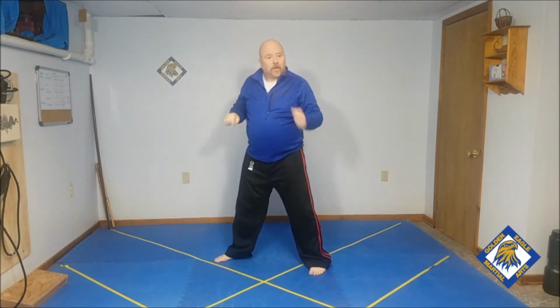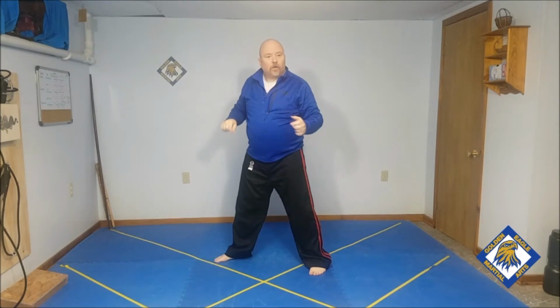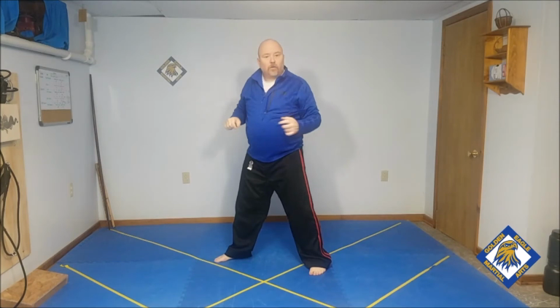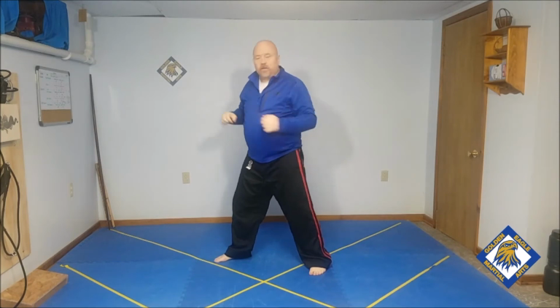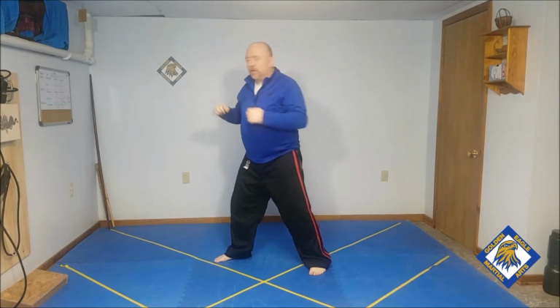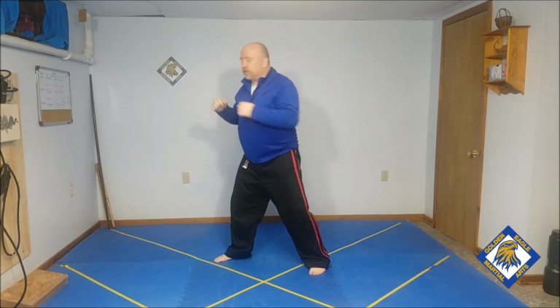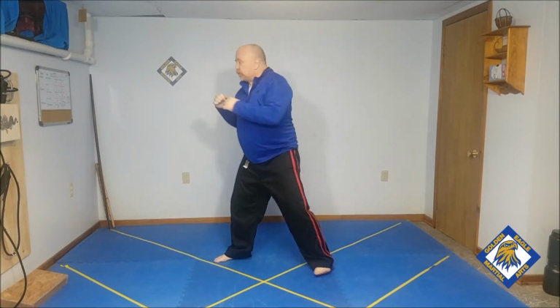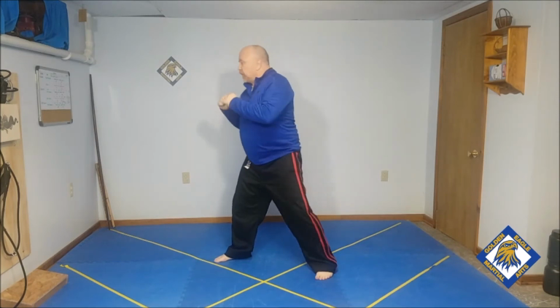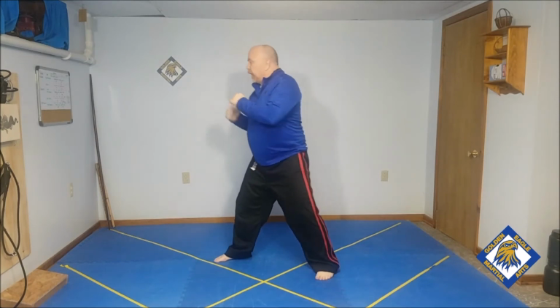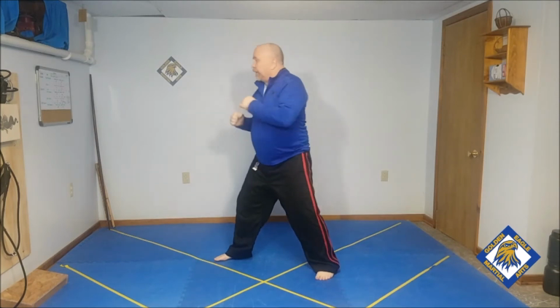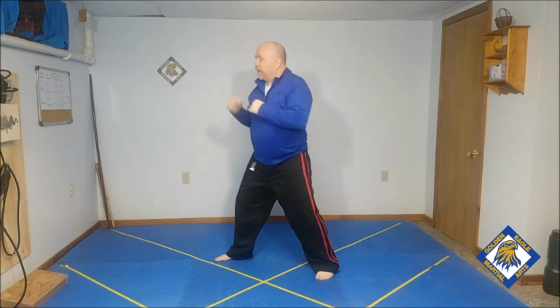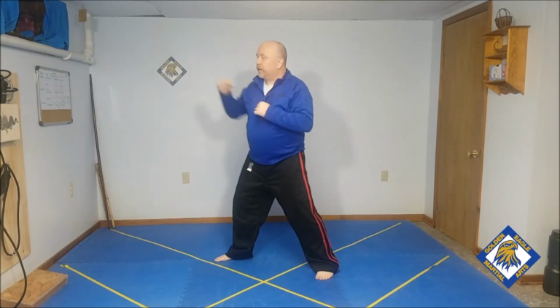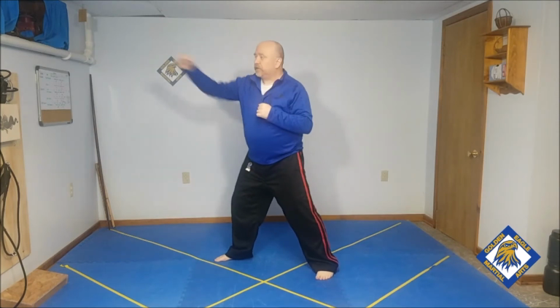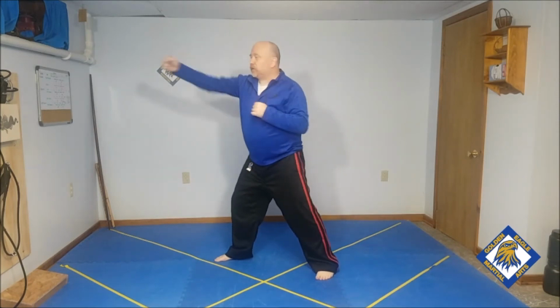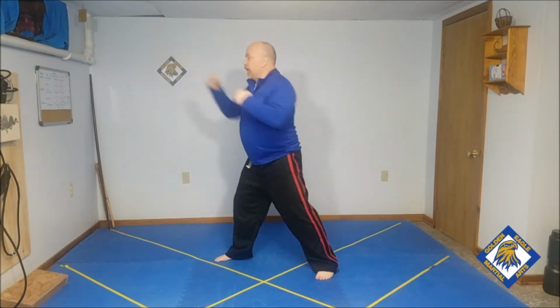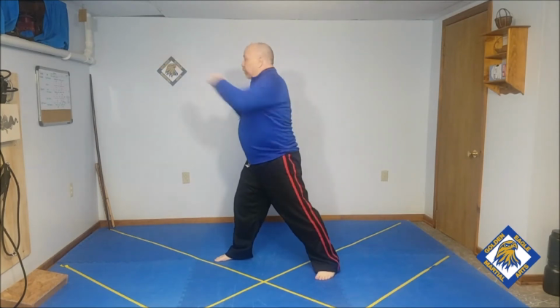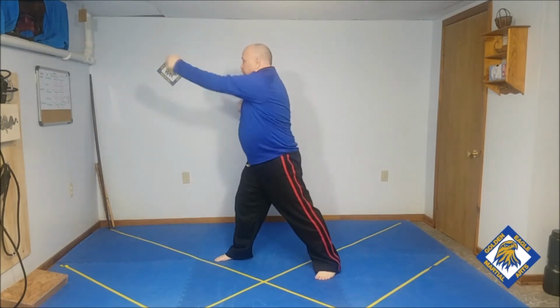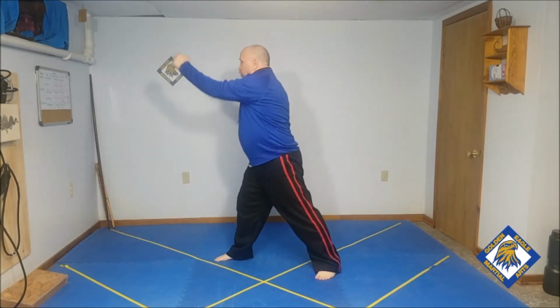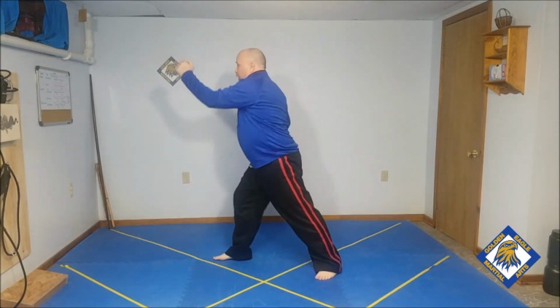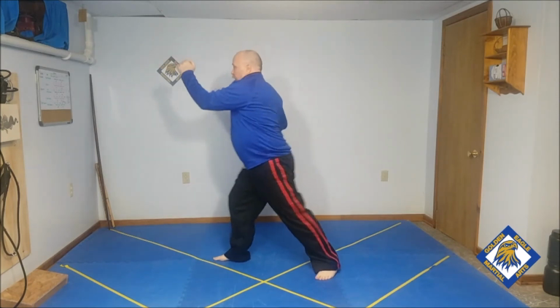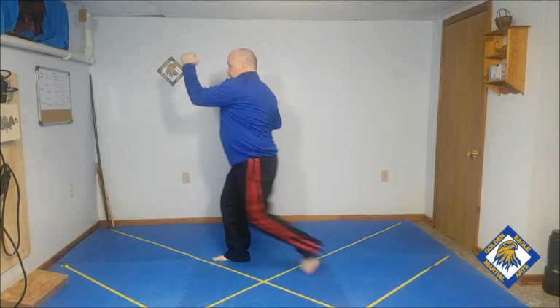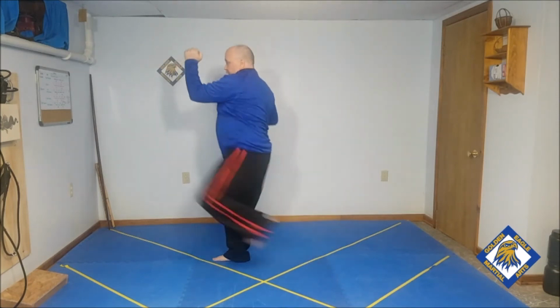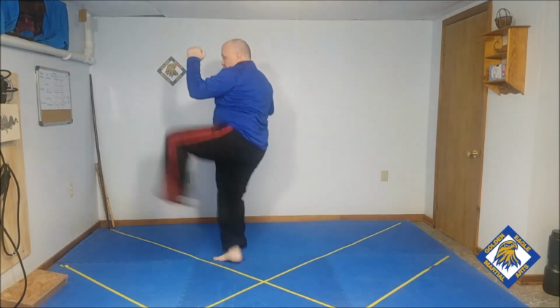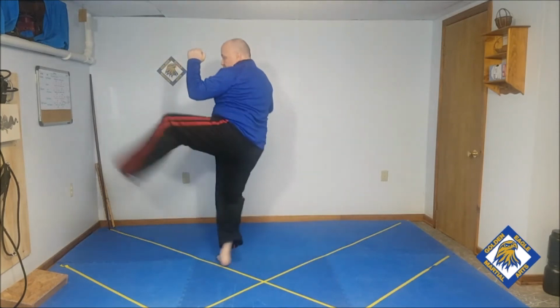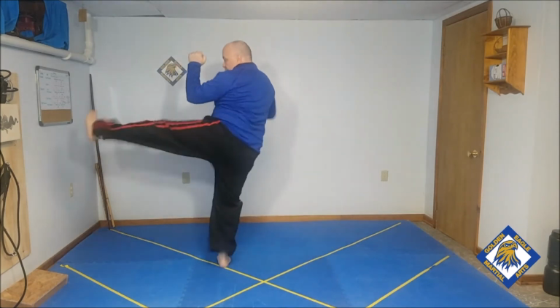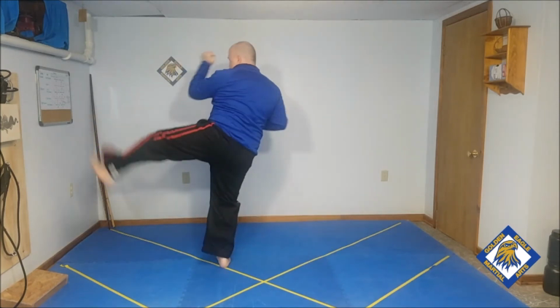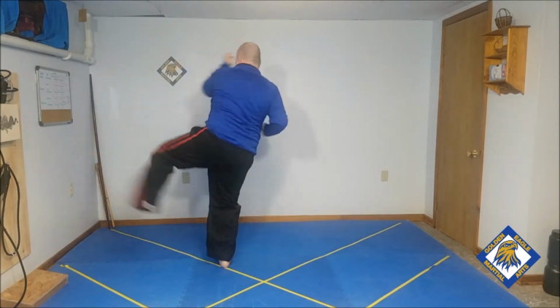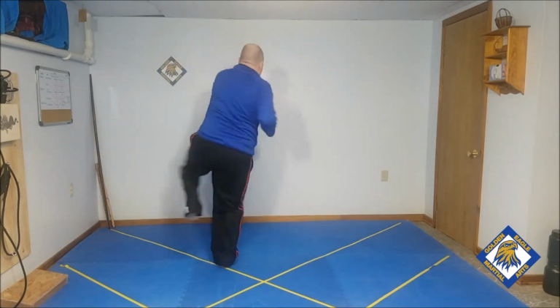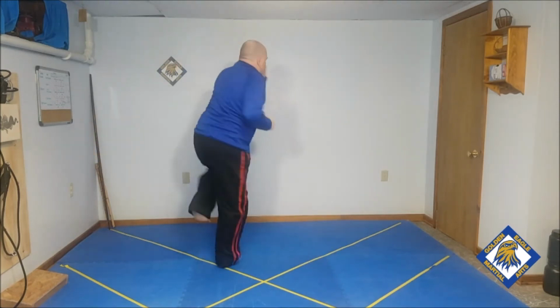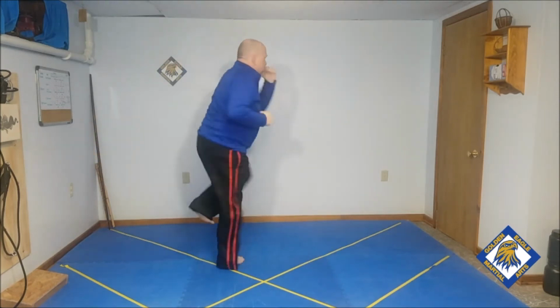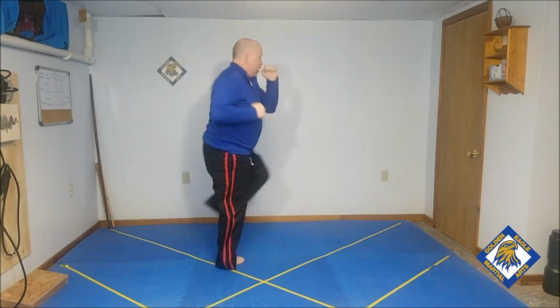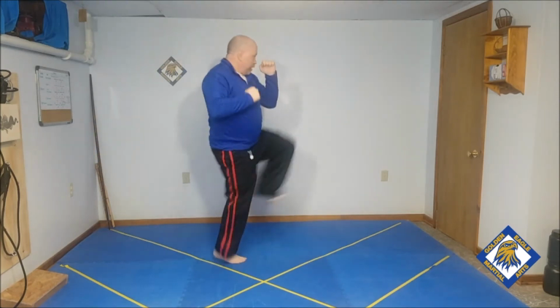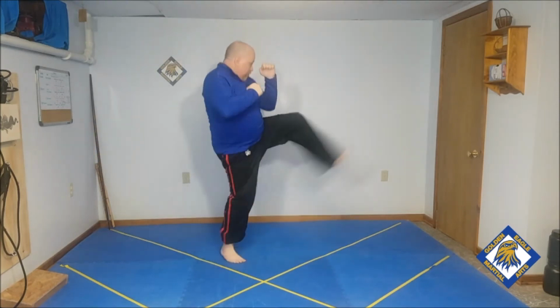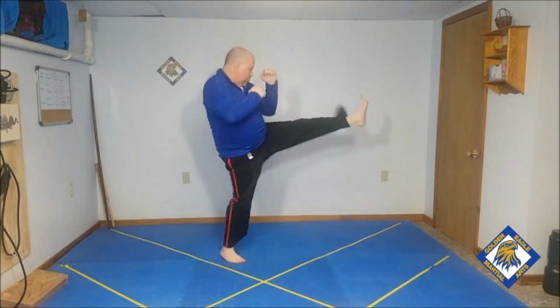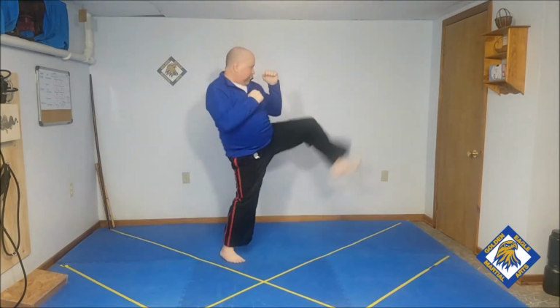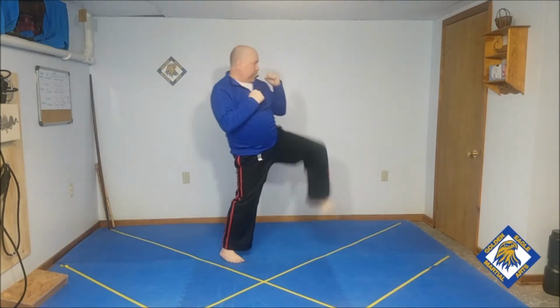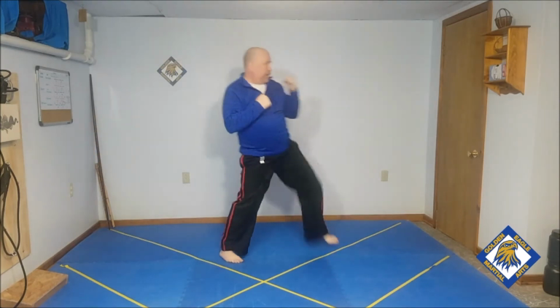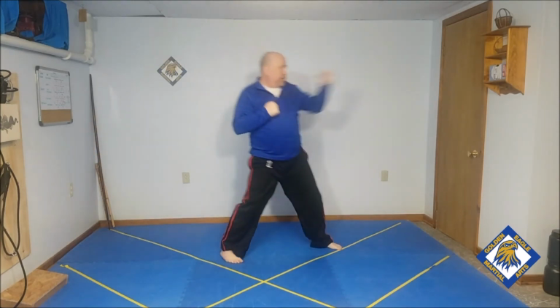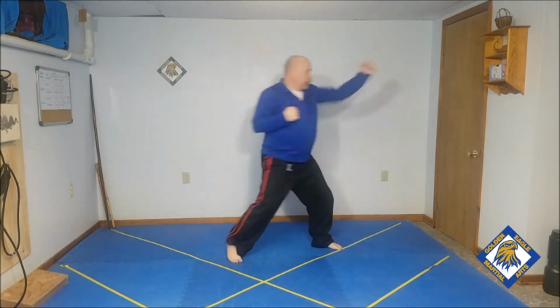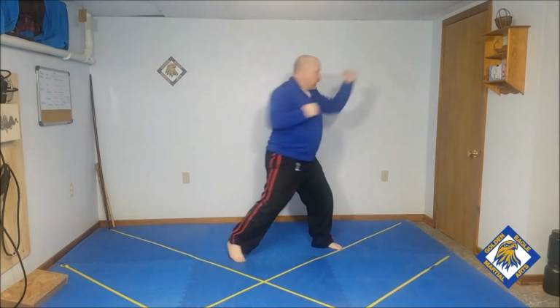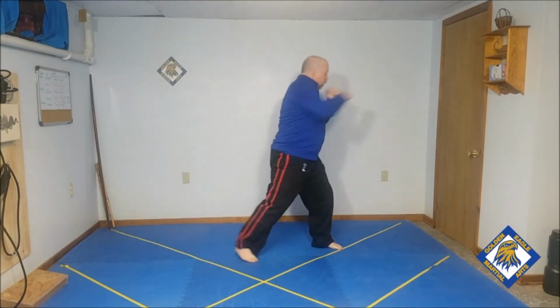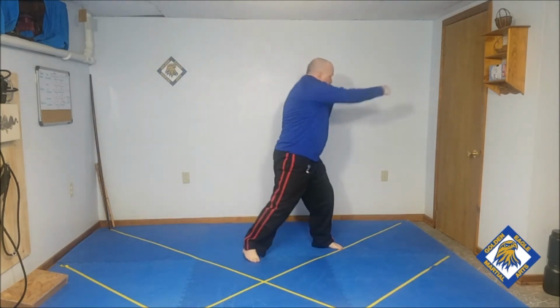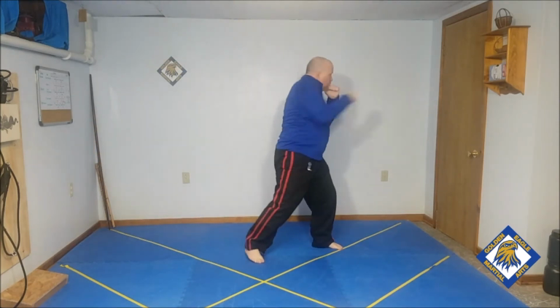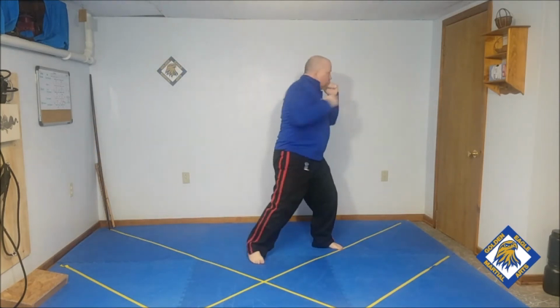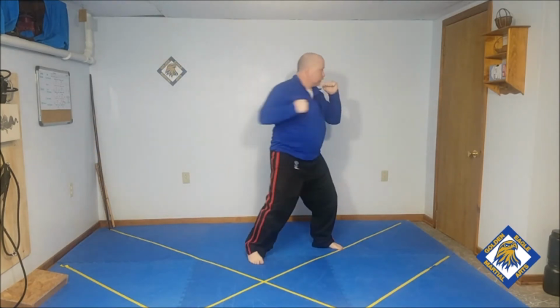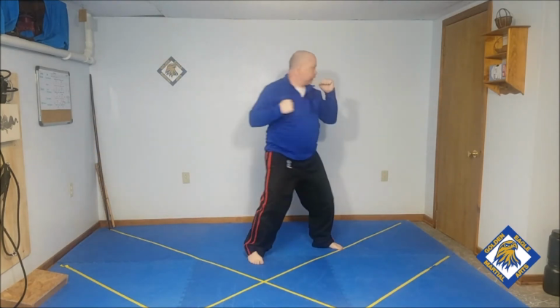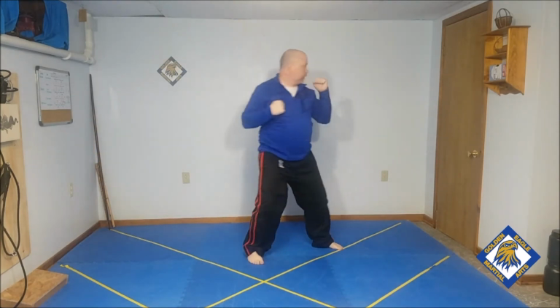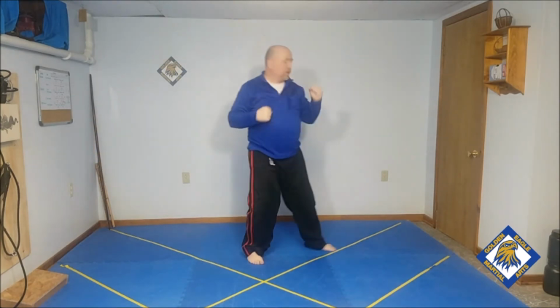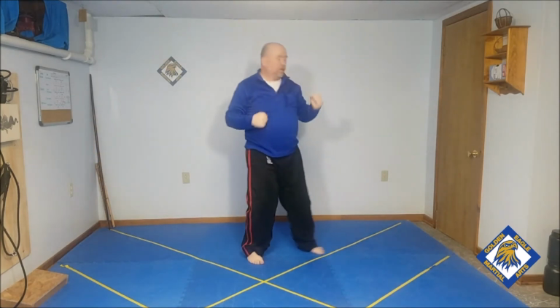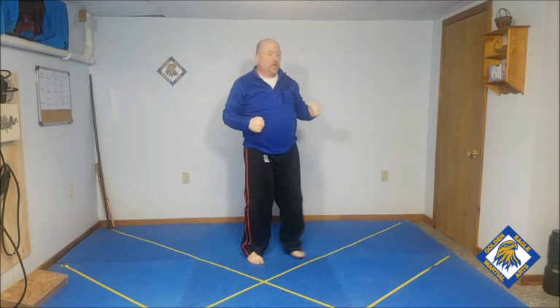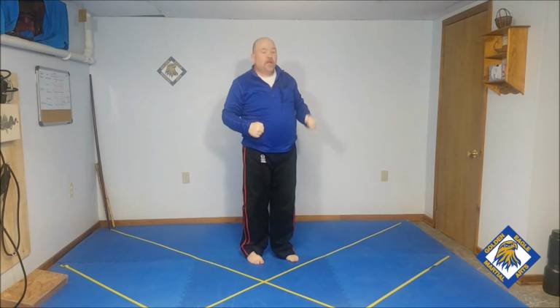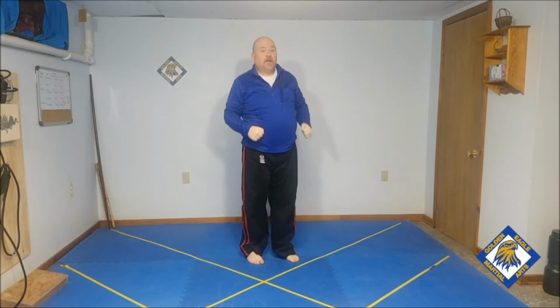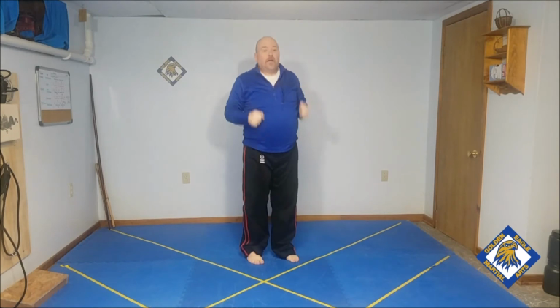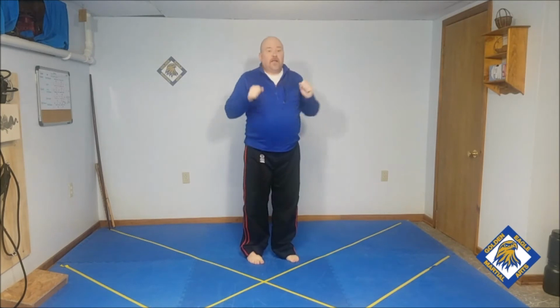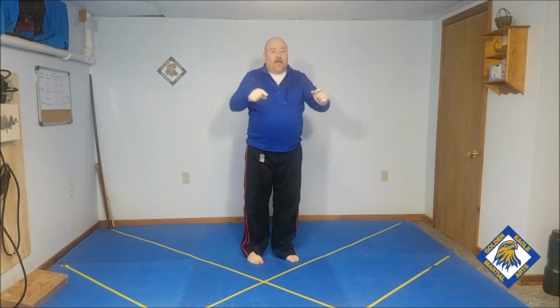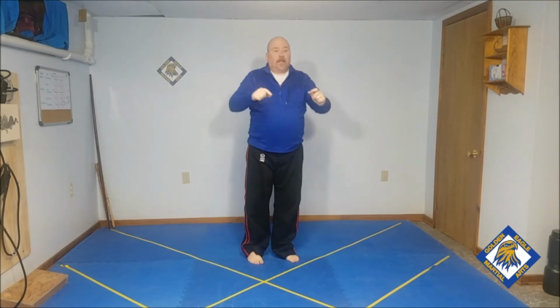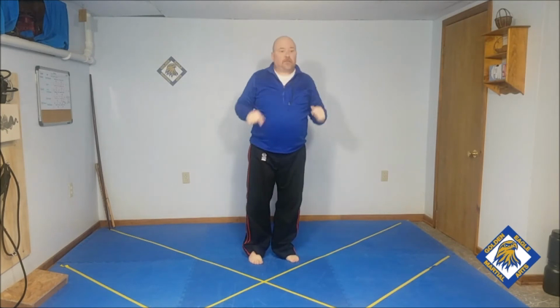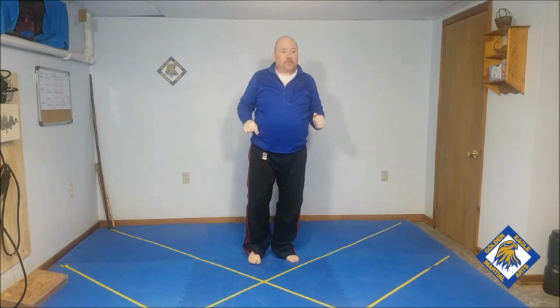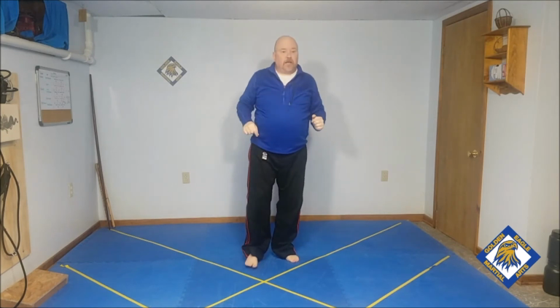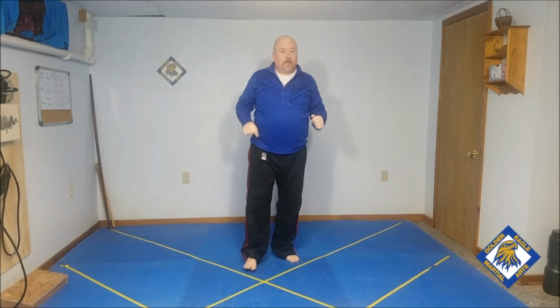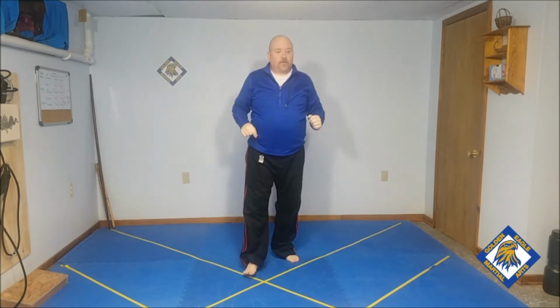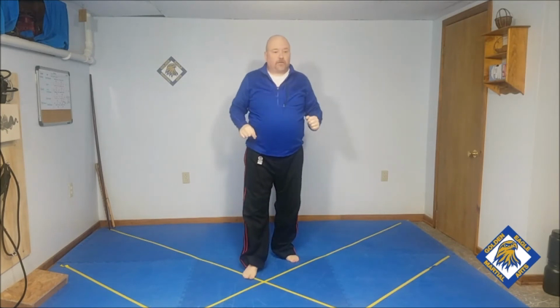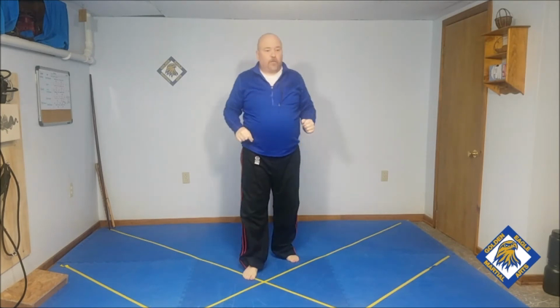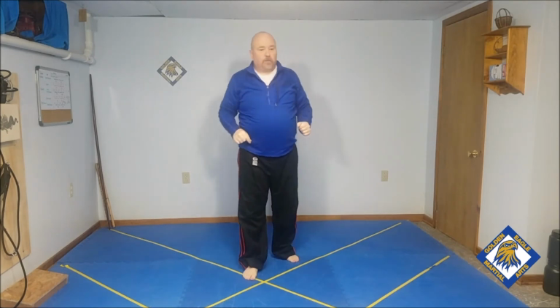Then go to the other side. Jab, cross, kick, kick, jab, cross. That's your challenge, folks.